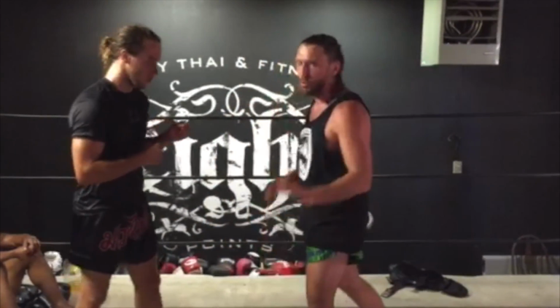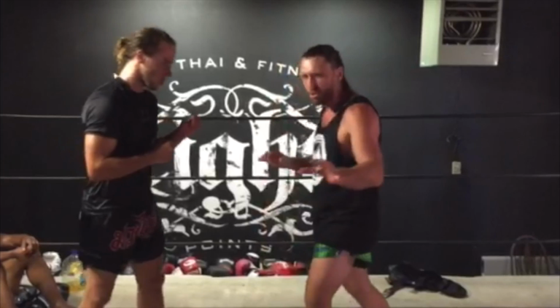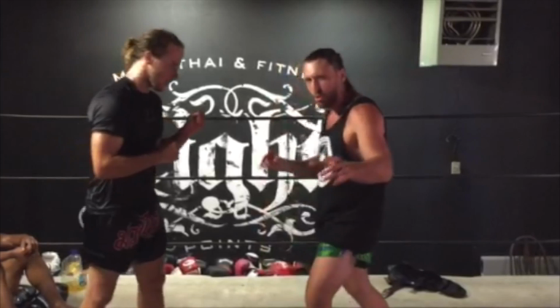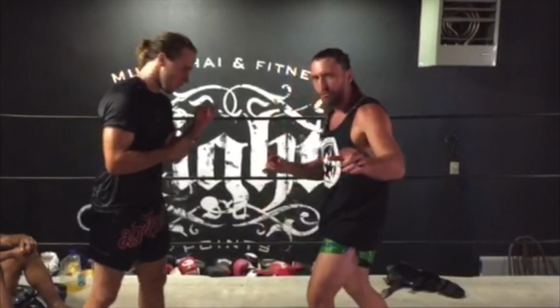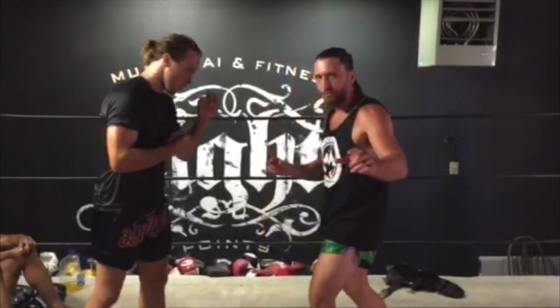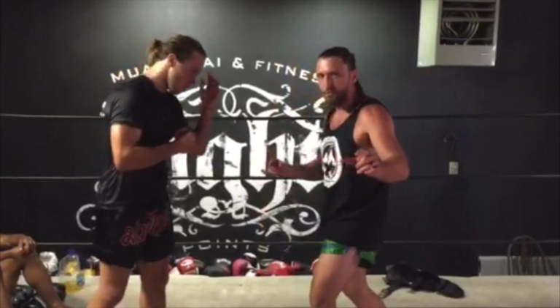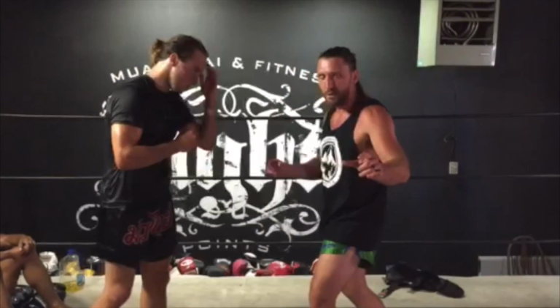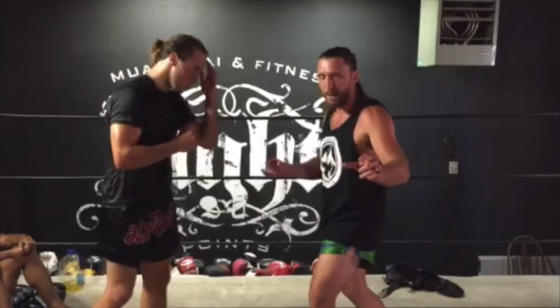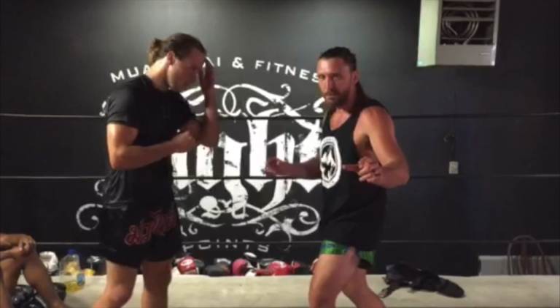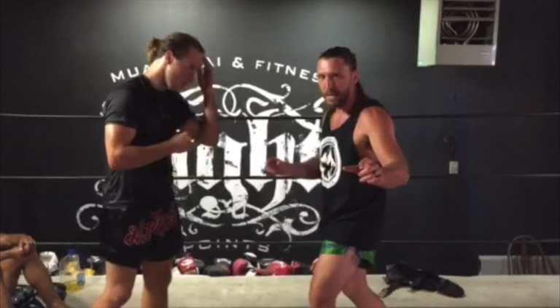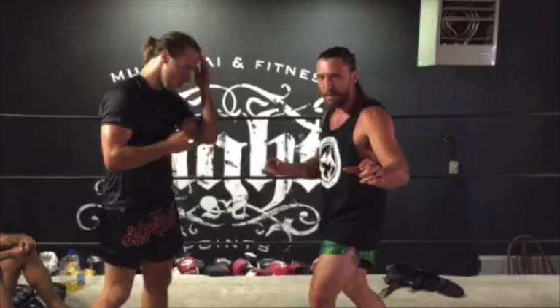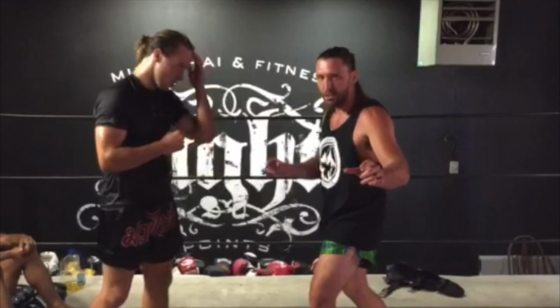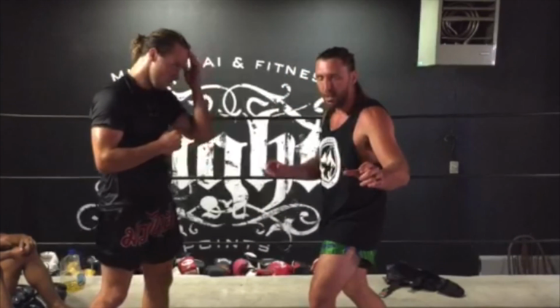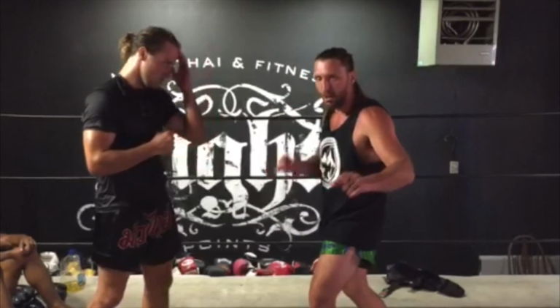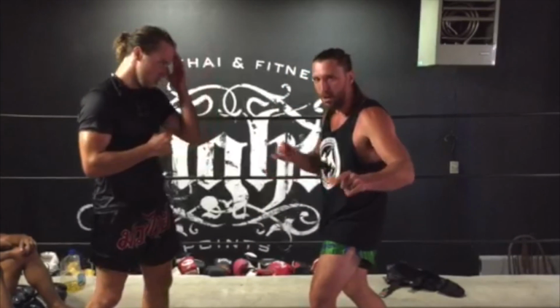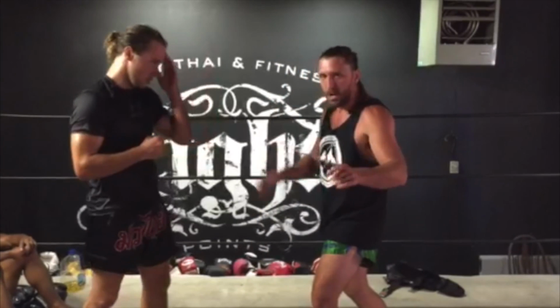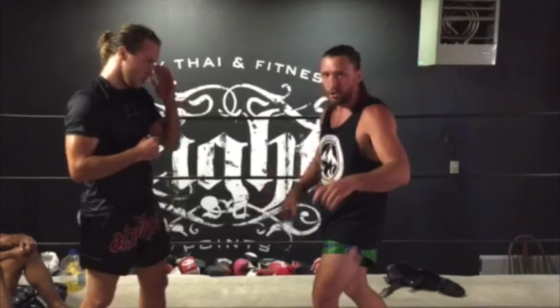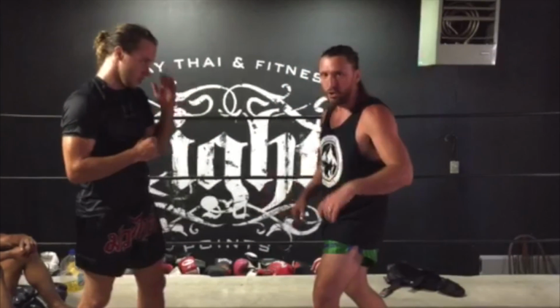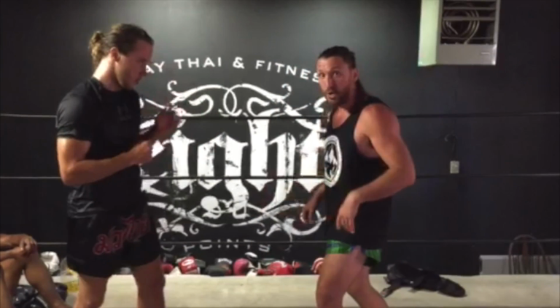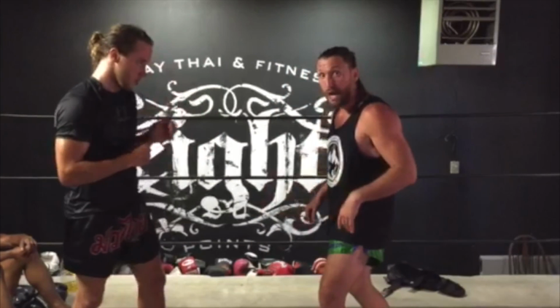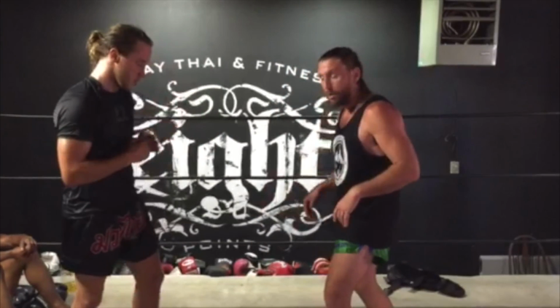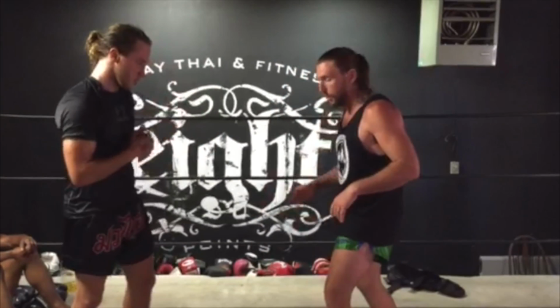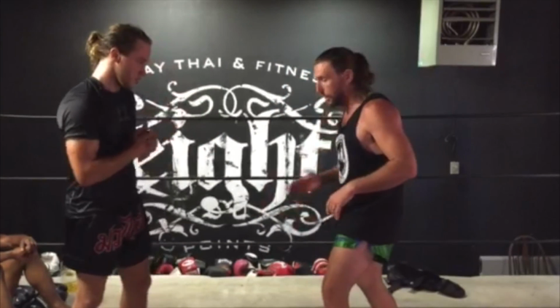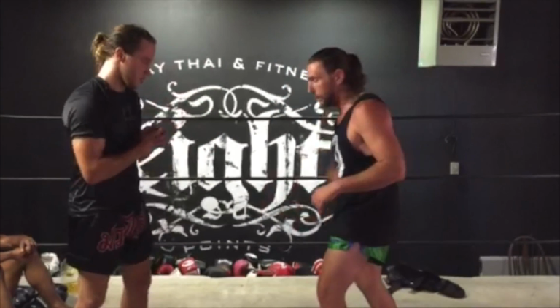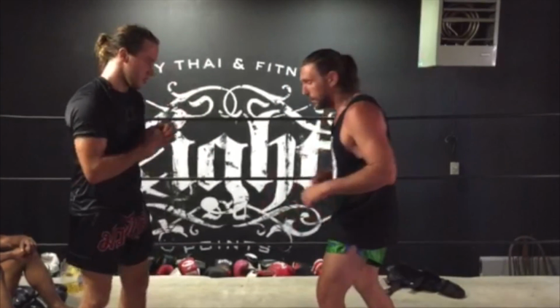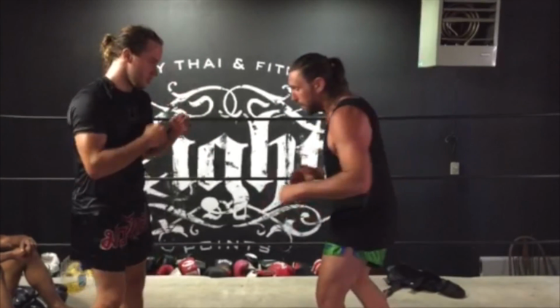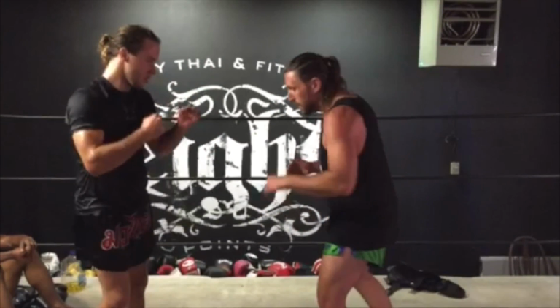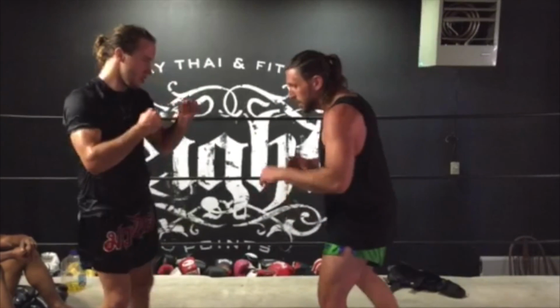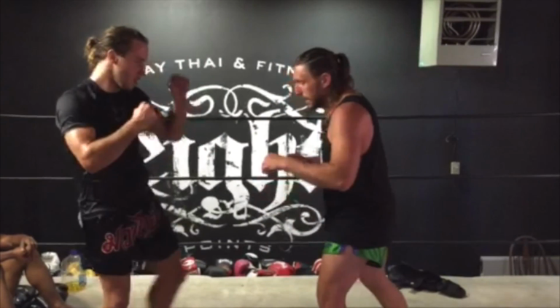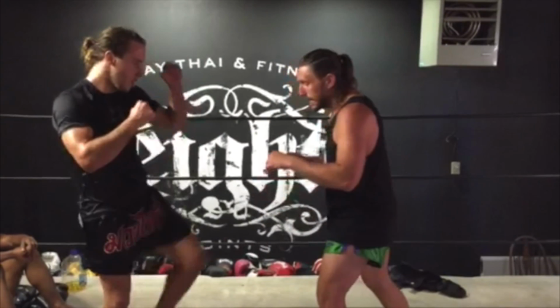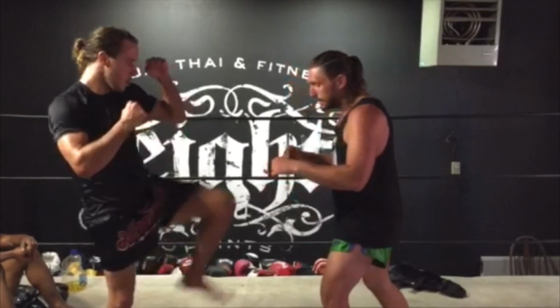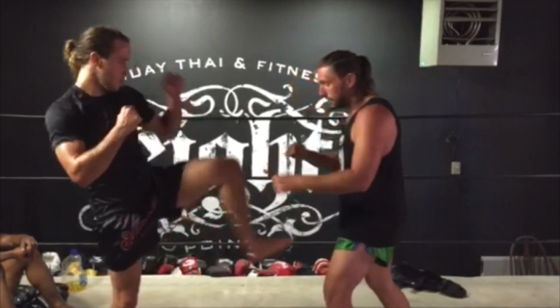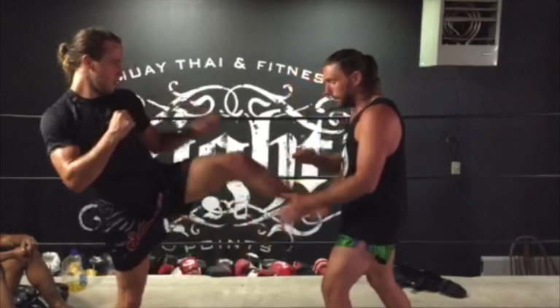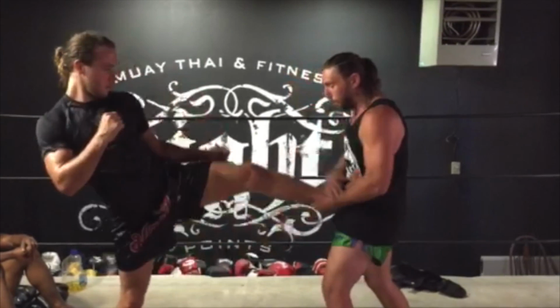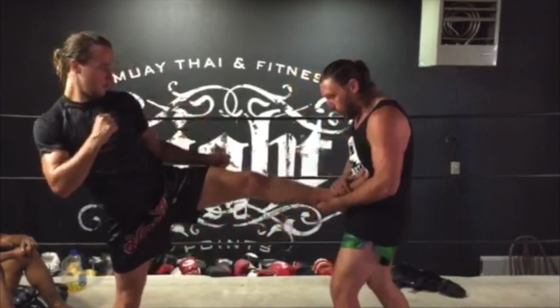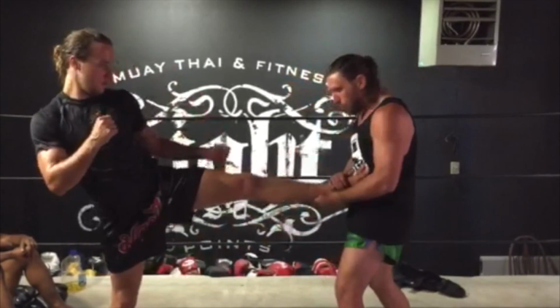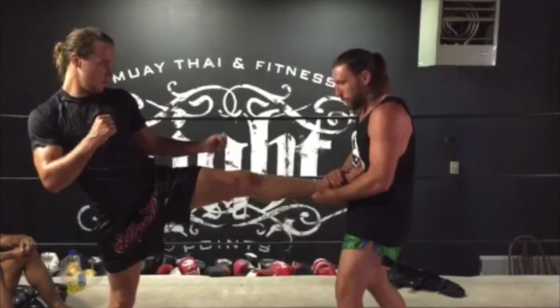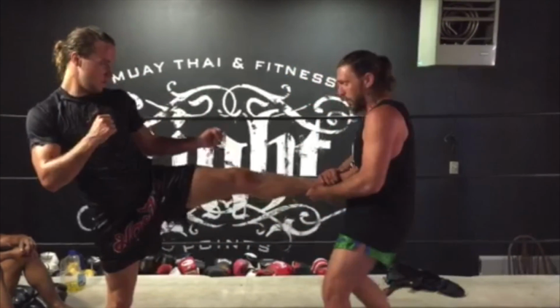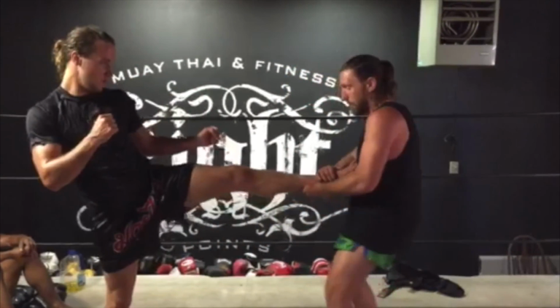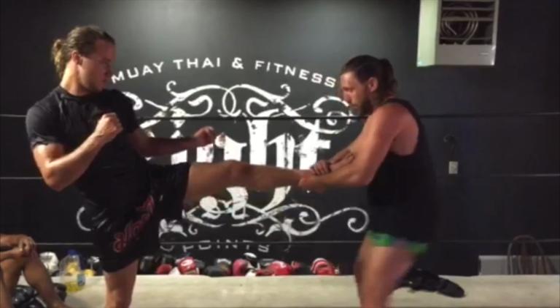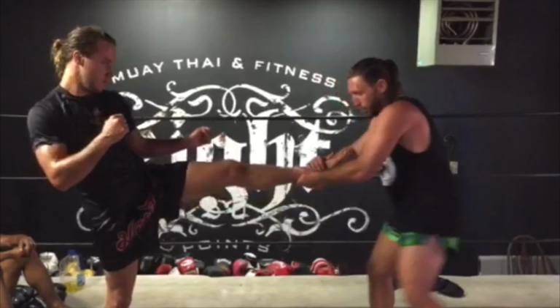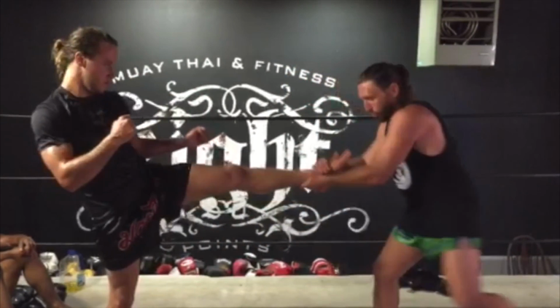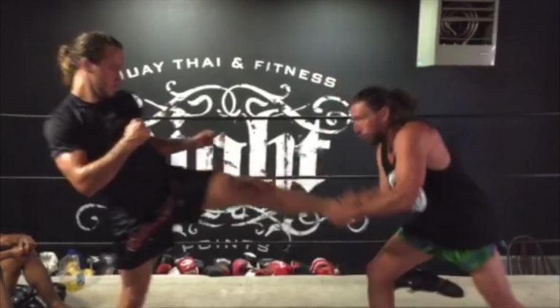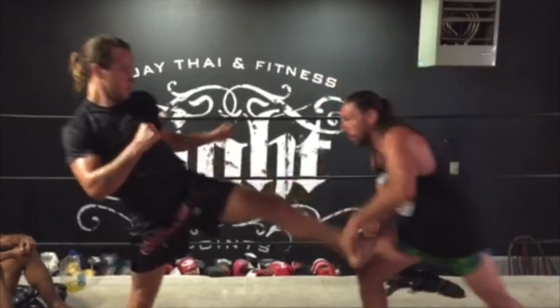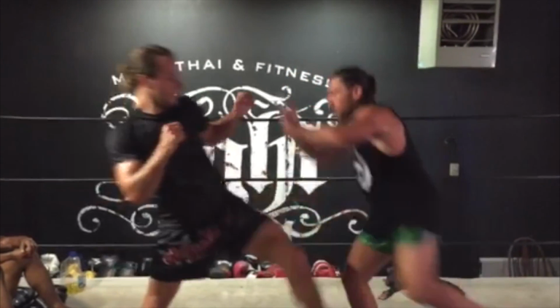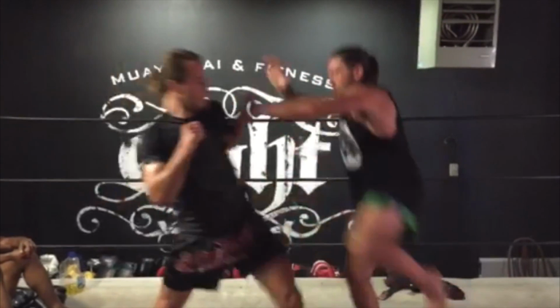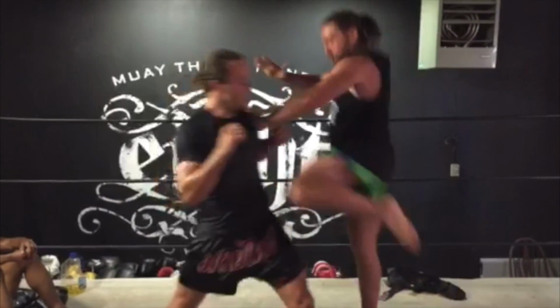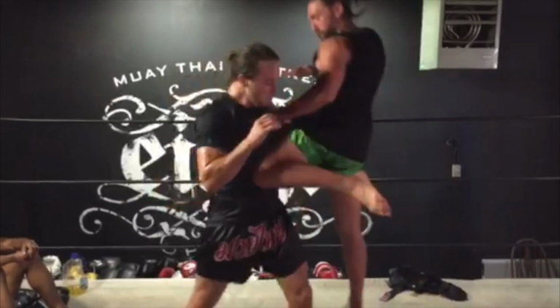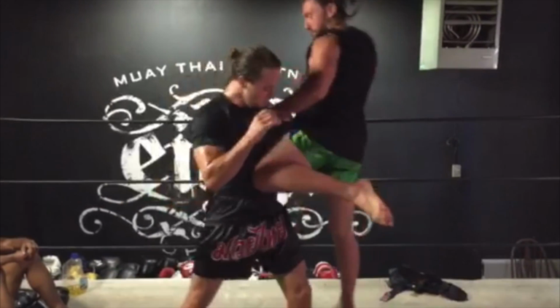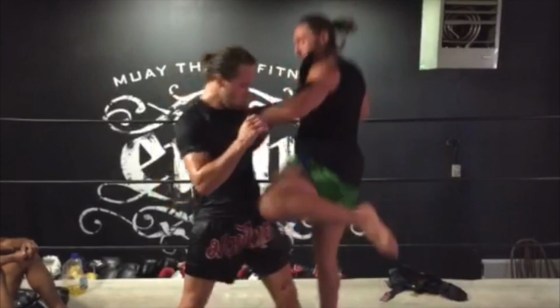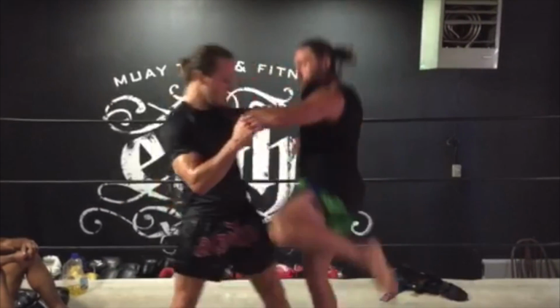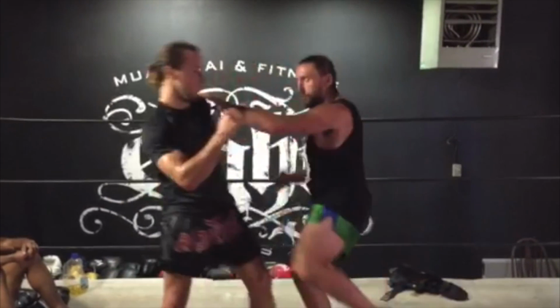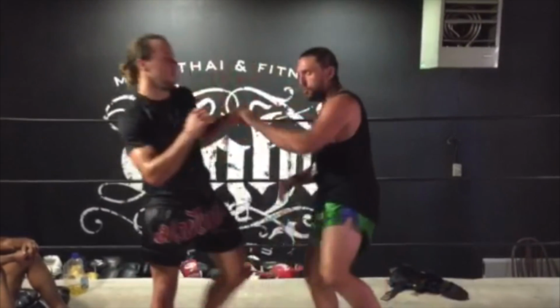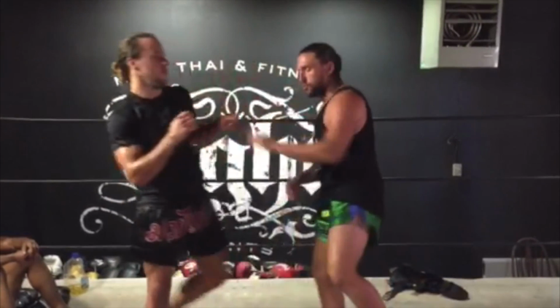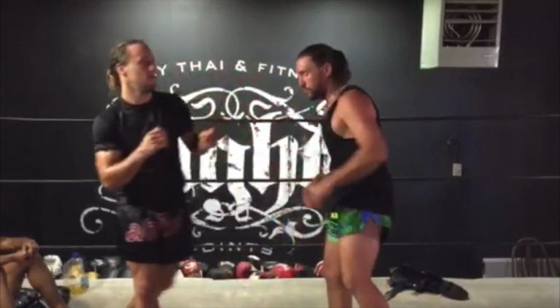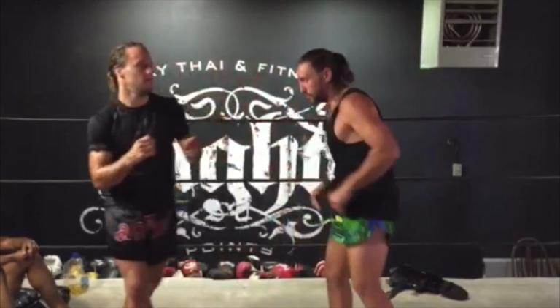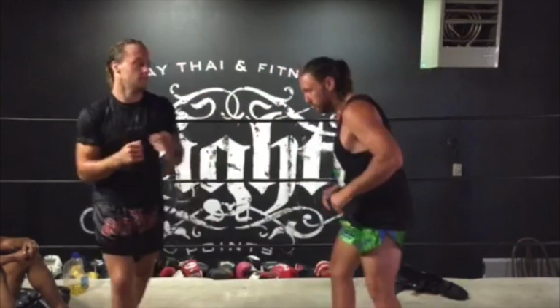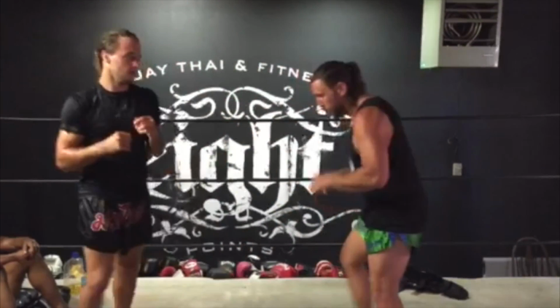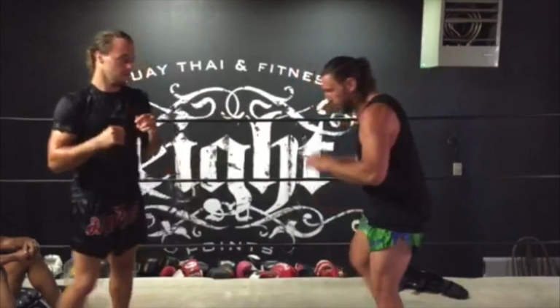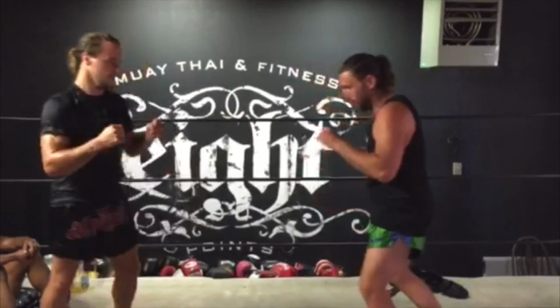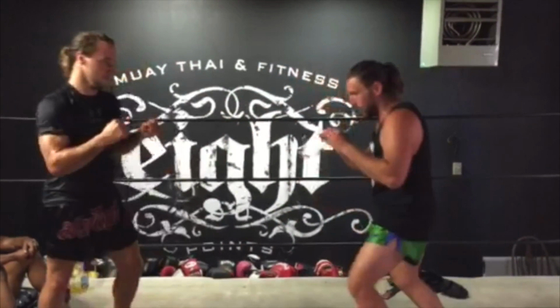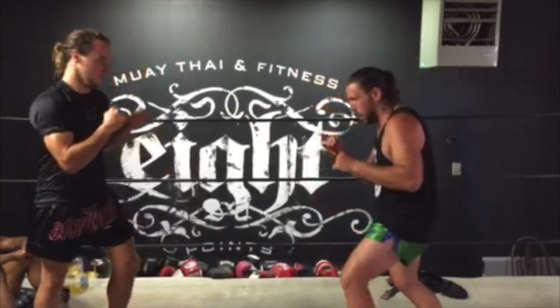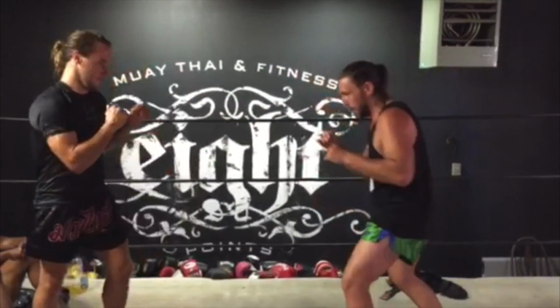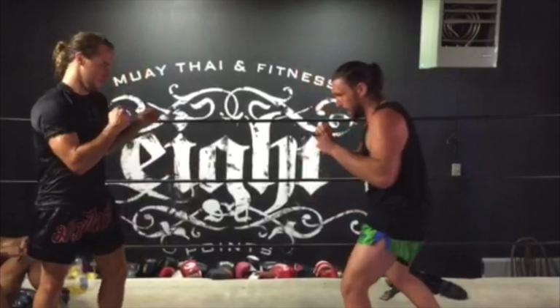So we're going to do it a couple of times slow to show you how it'll look. Hits. Boom. Again.